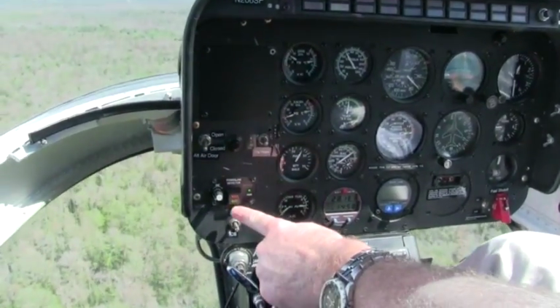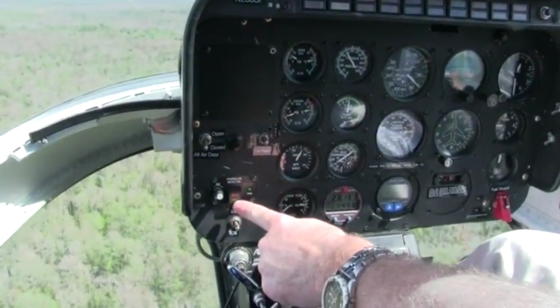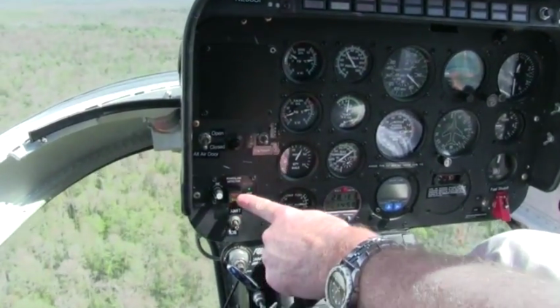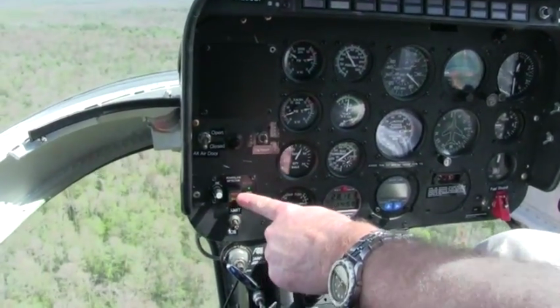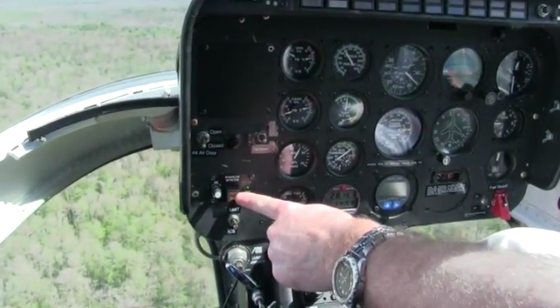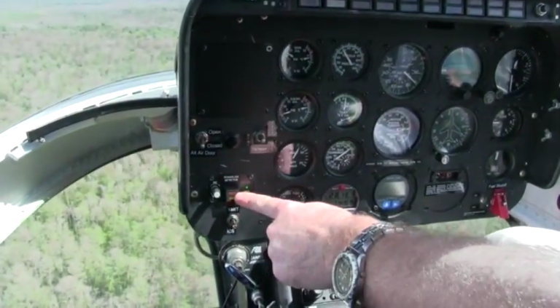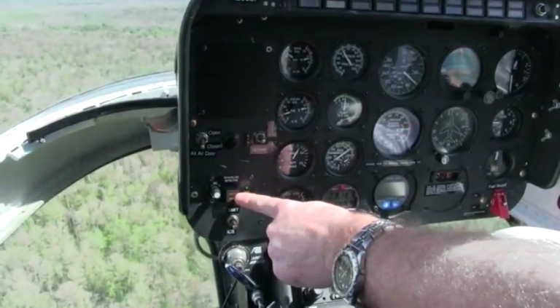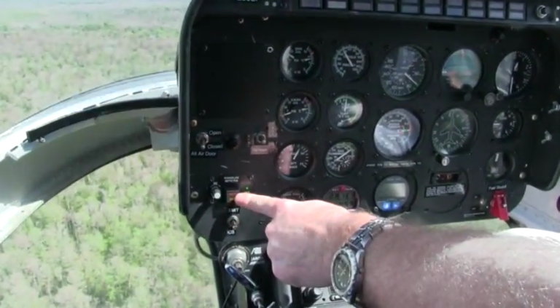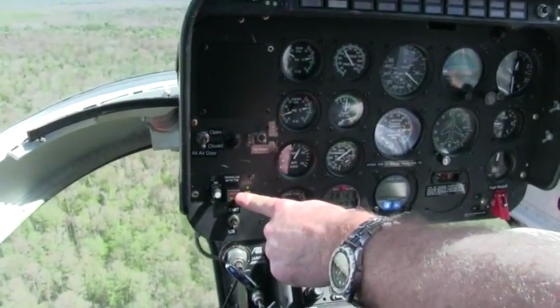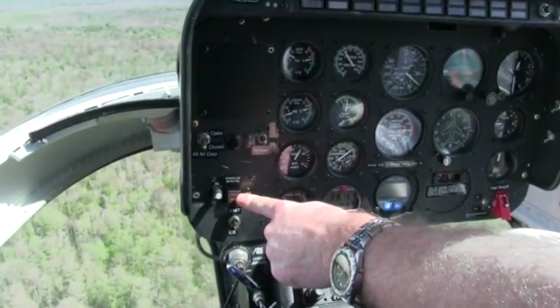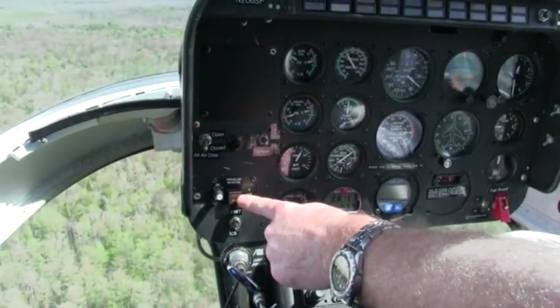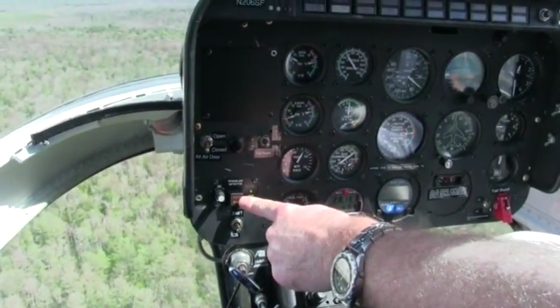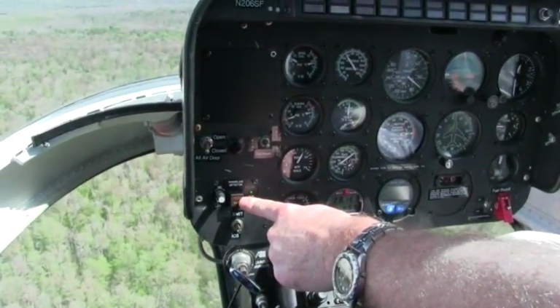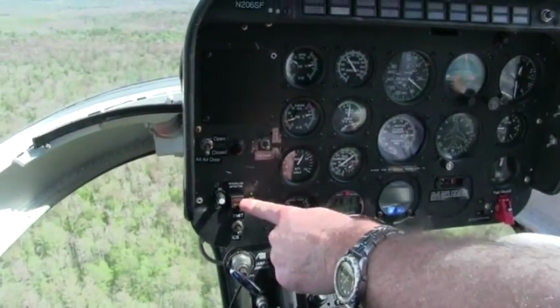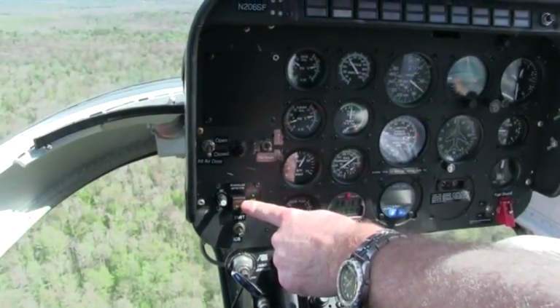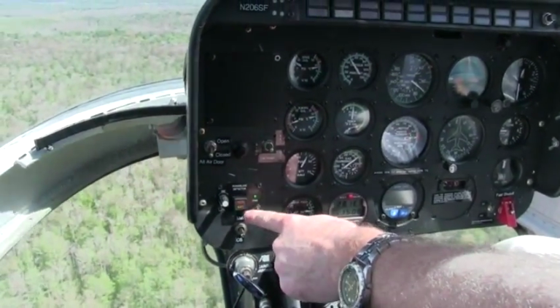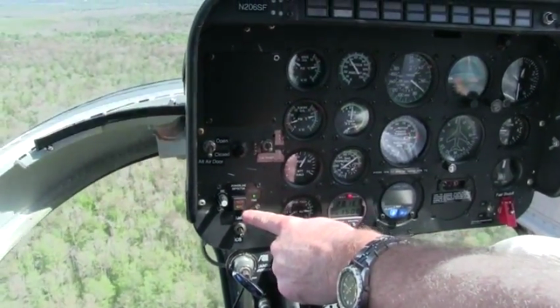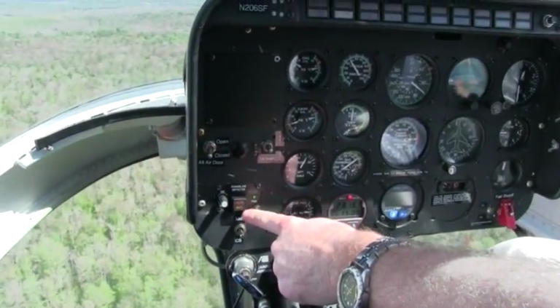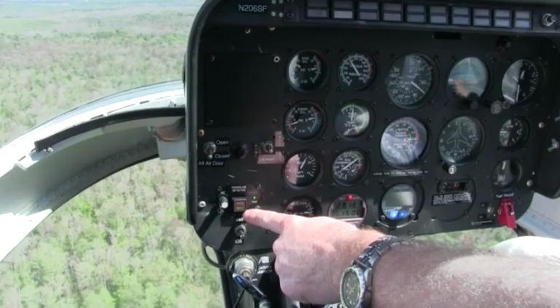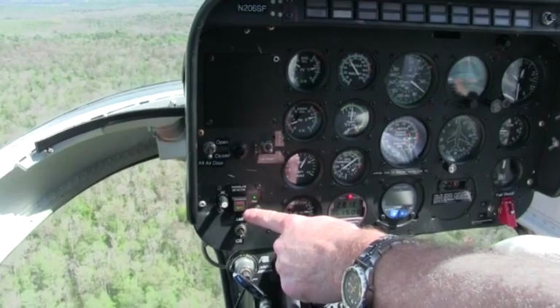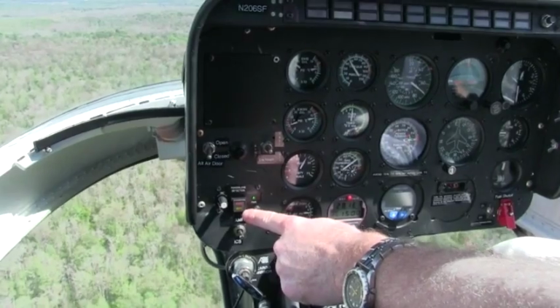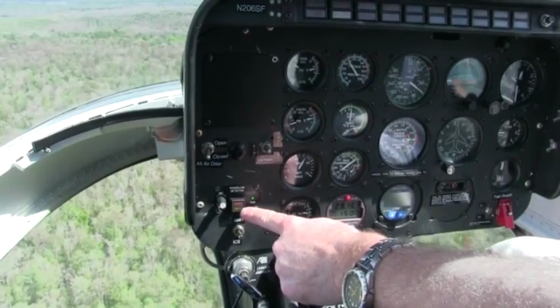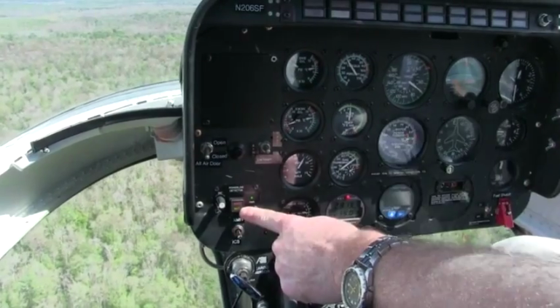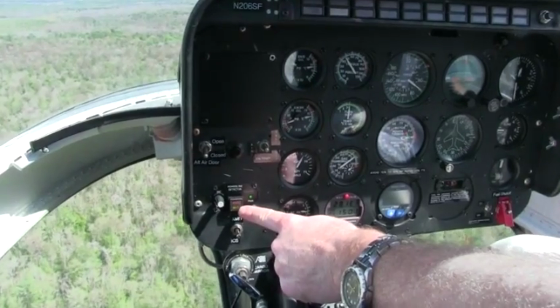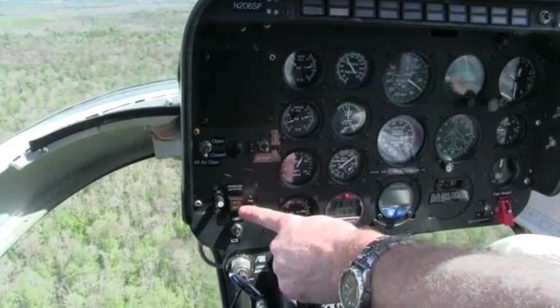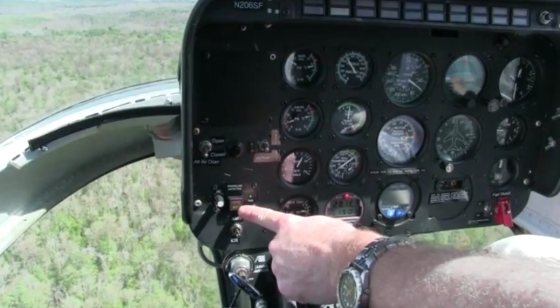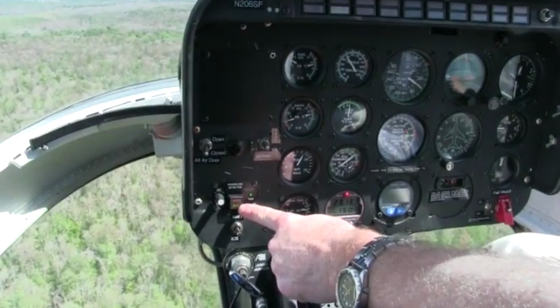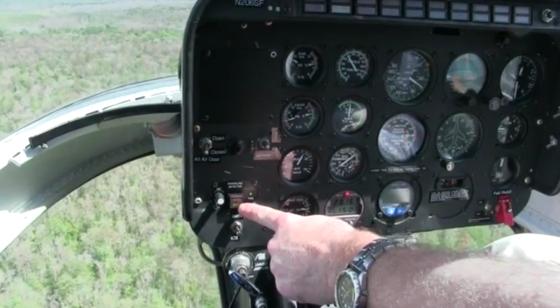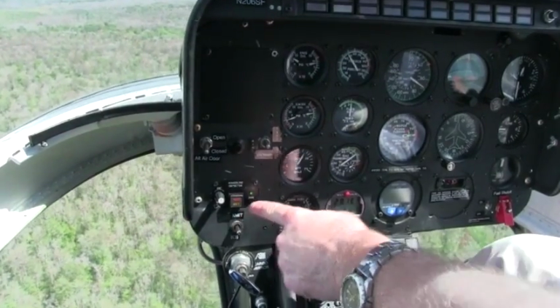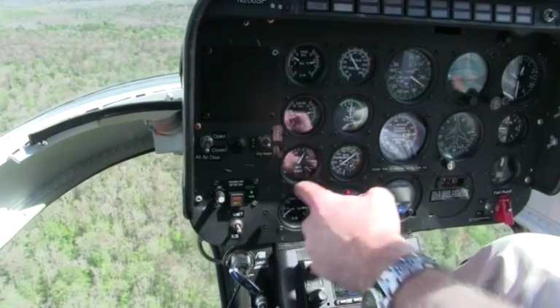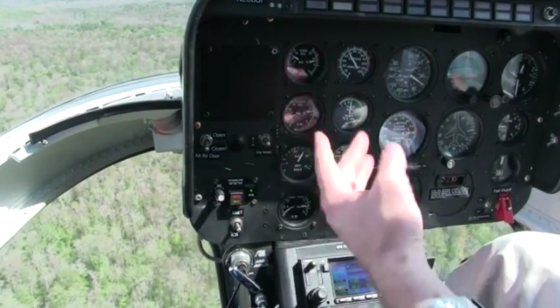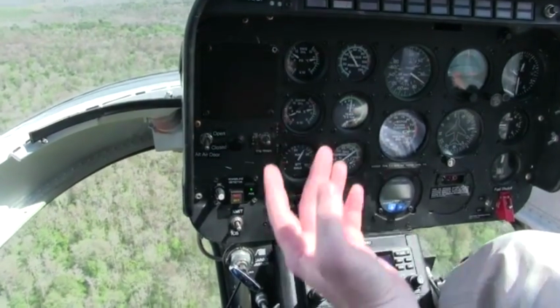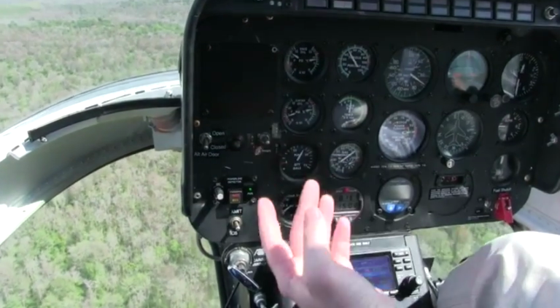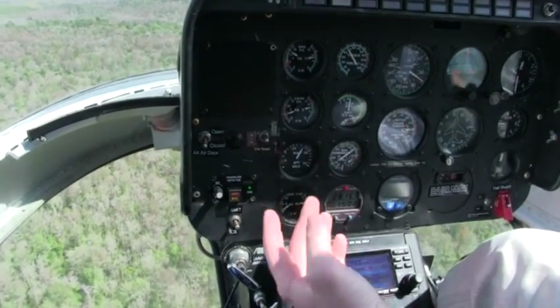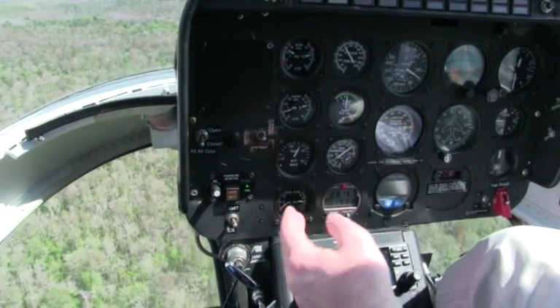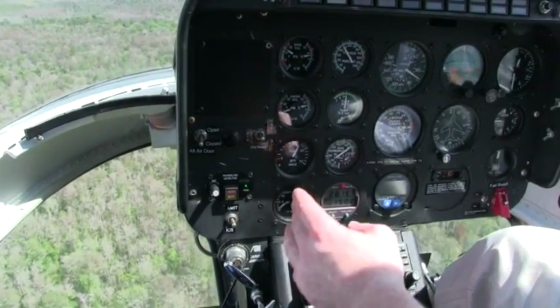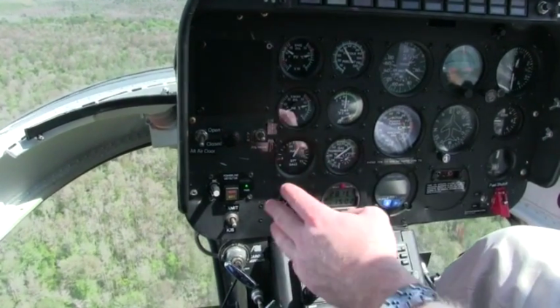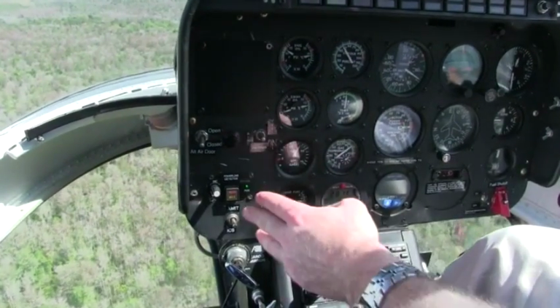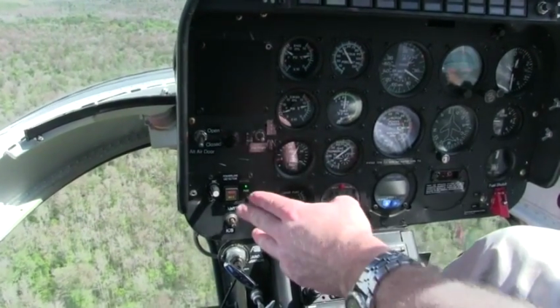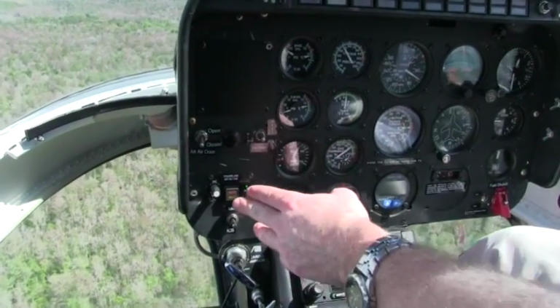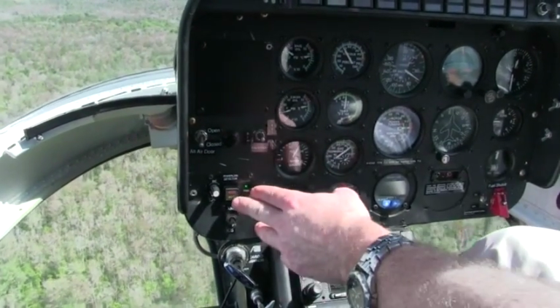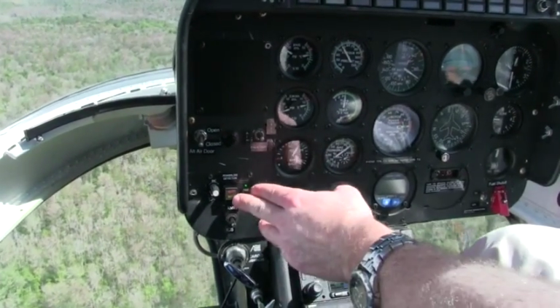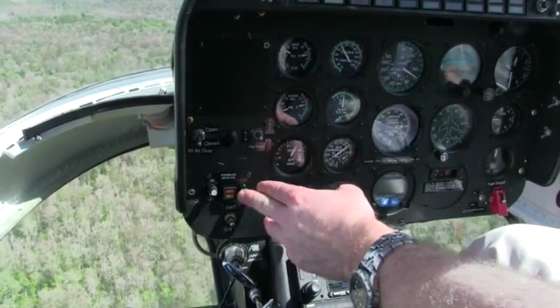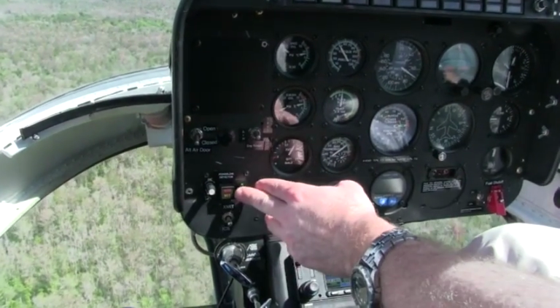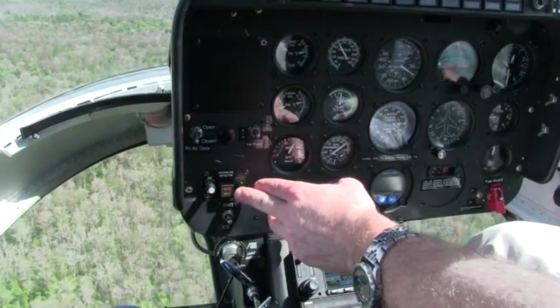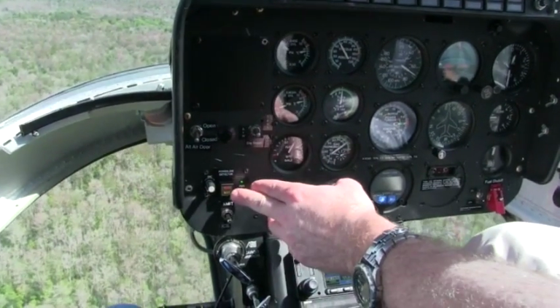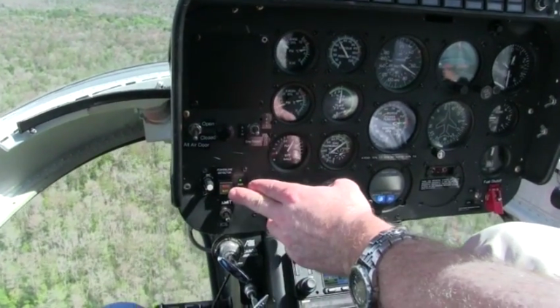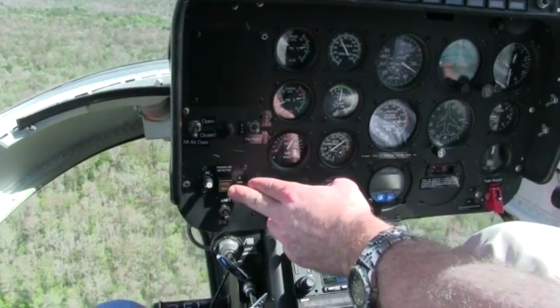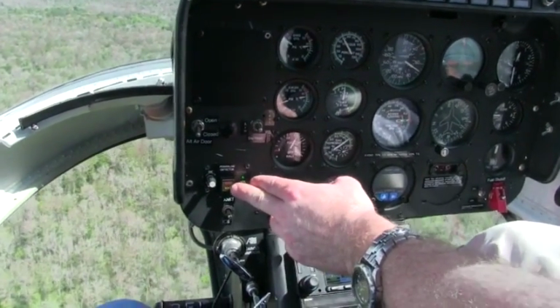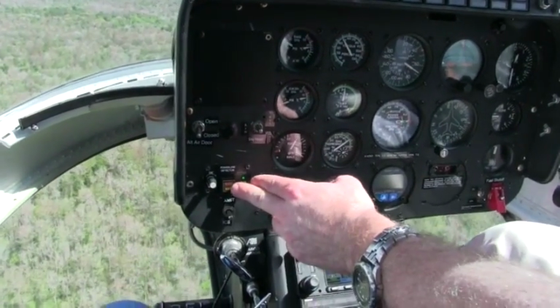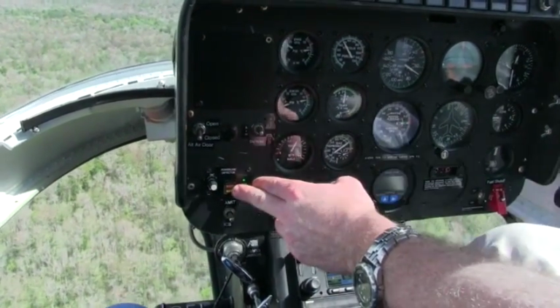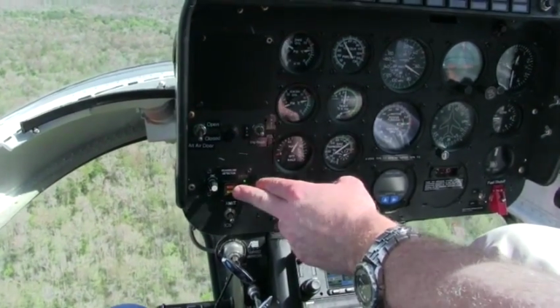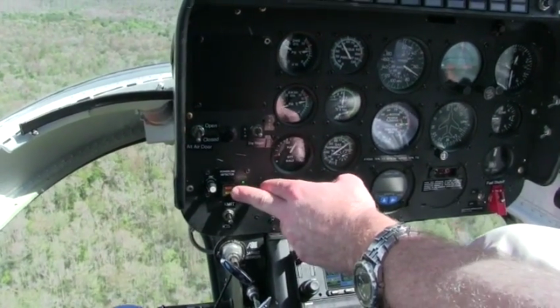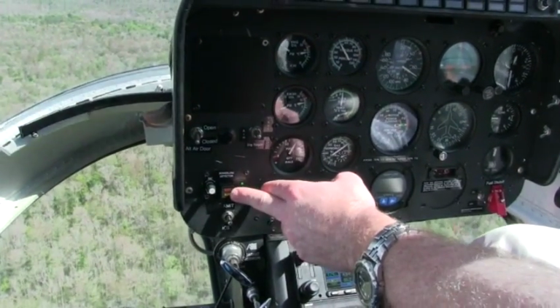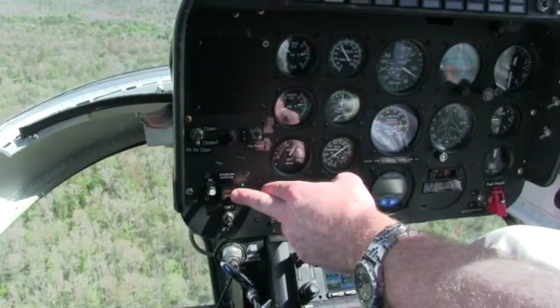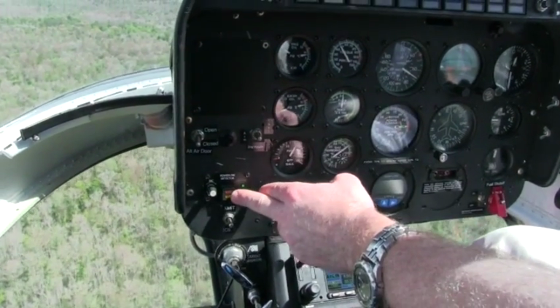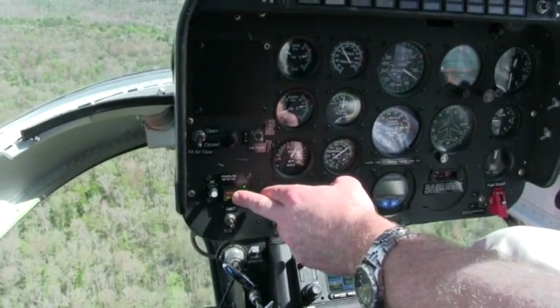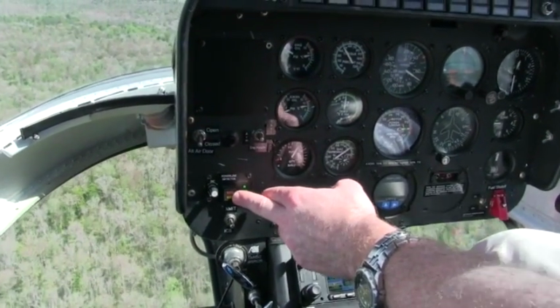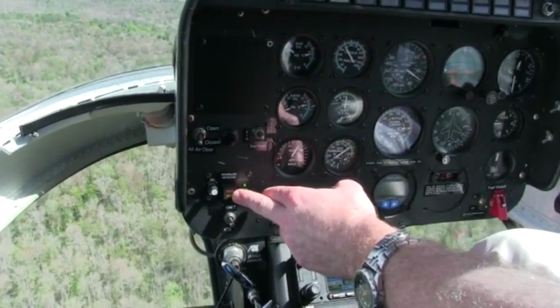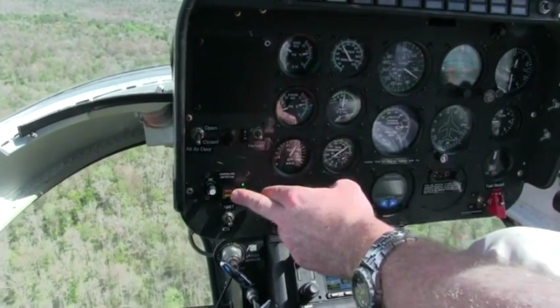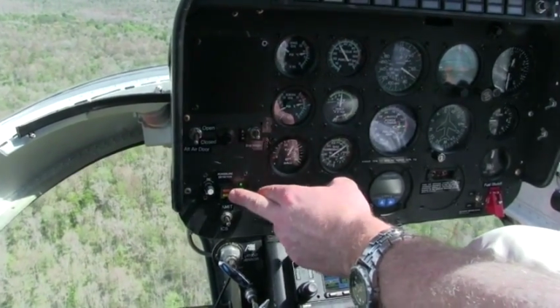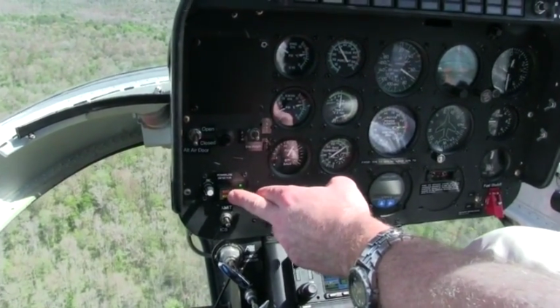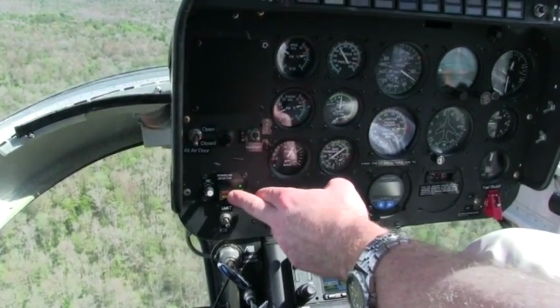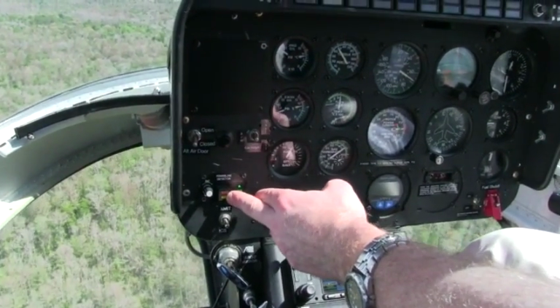I have the option to mute it. I'm still getting the visual warning, but the sound's gone away. The pilot chooses — it toggles between getting the audio or not.